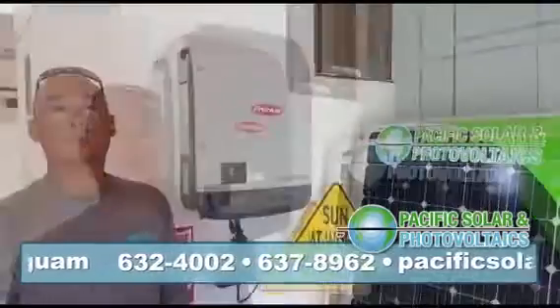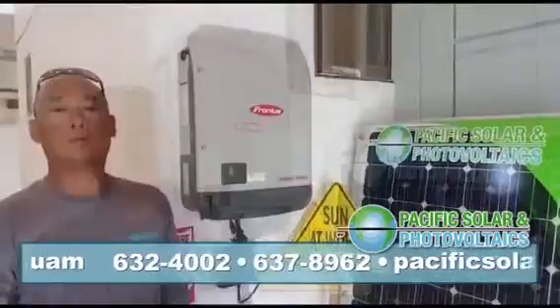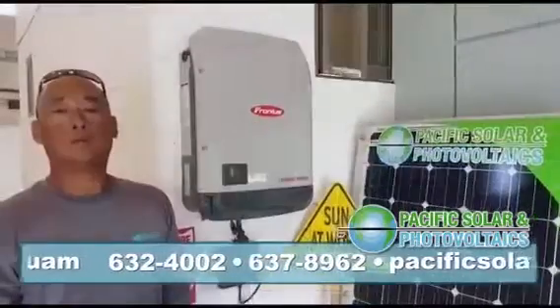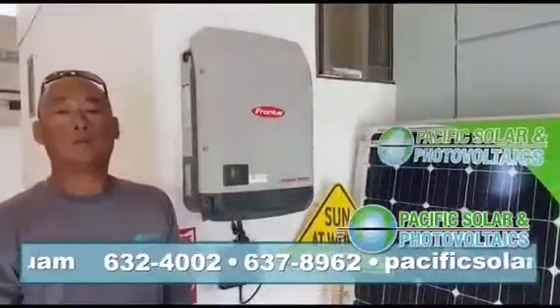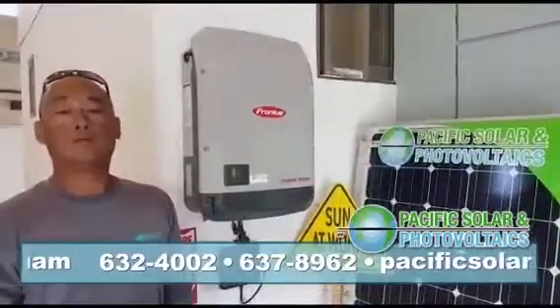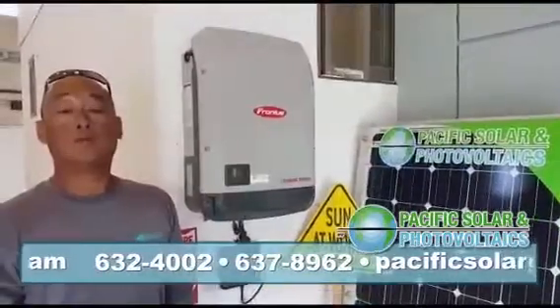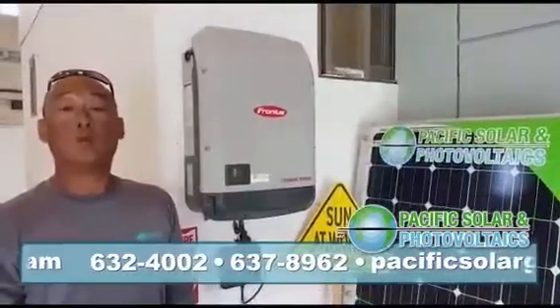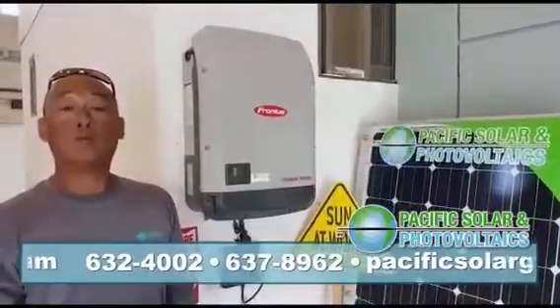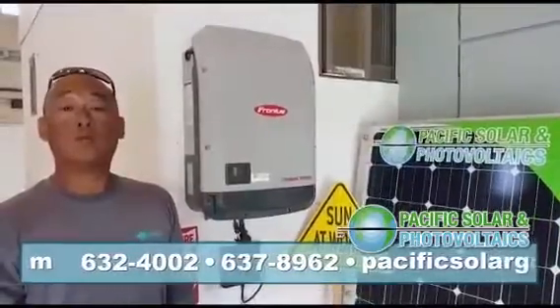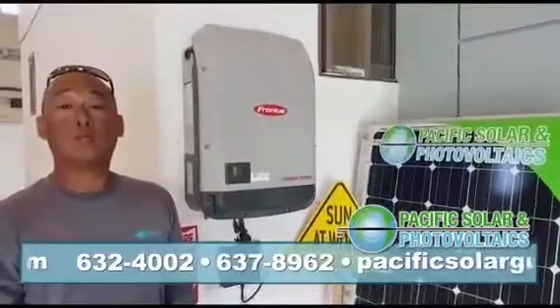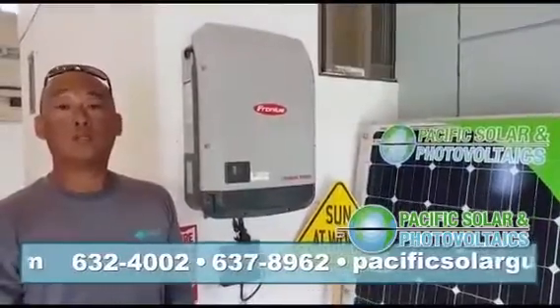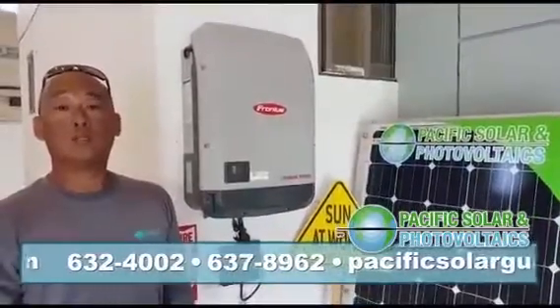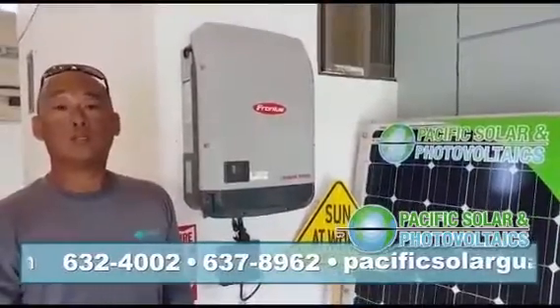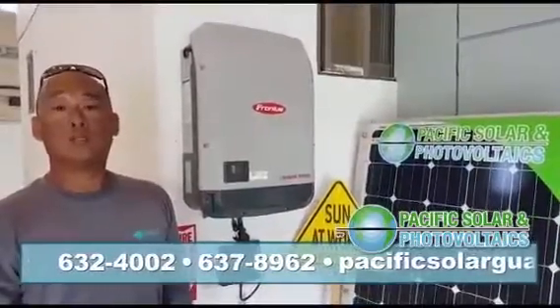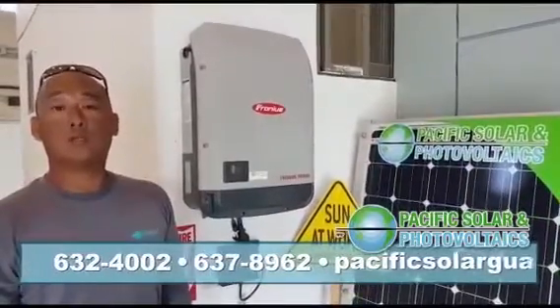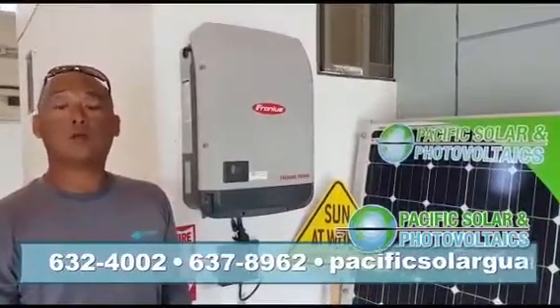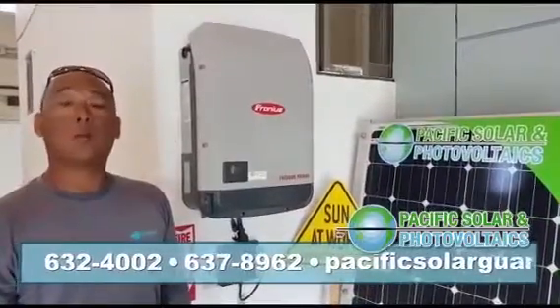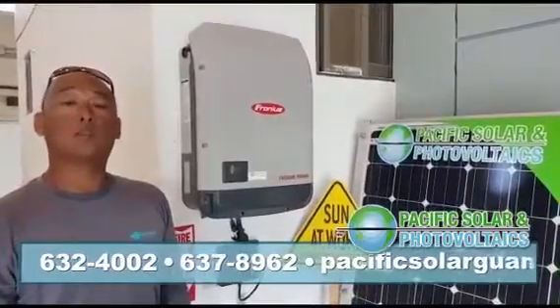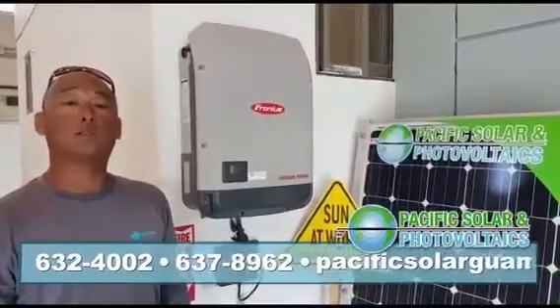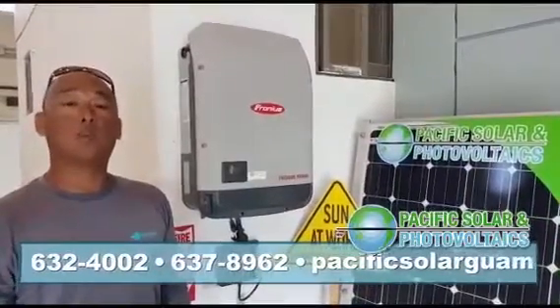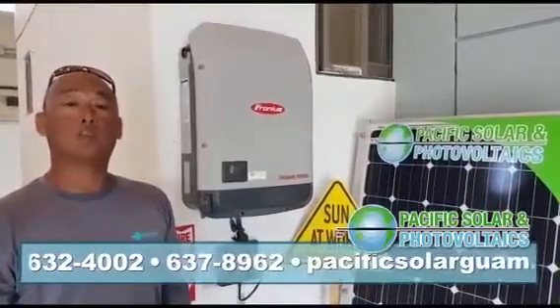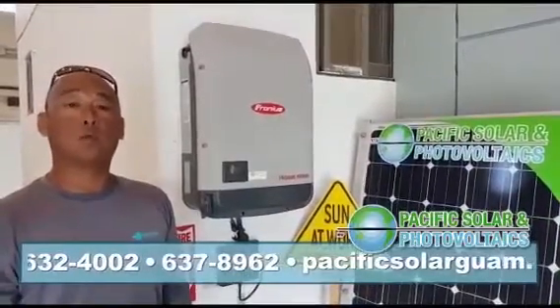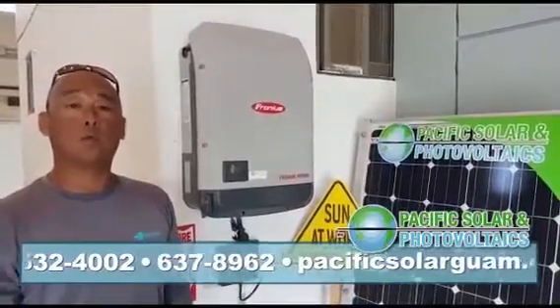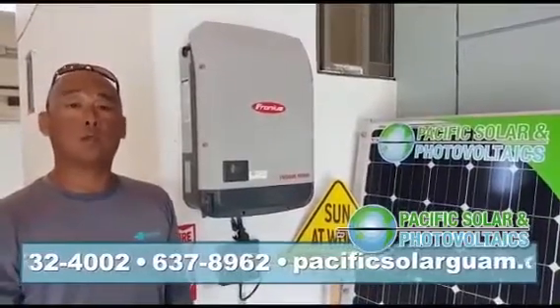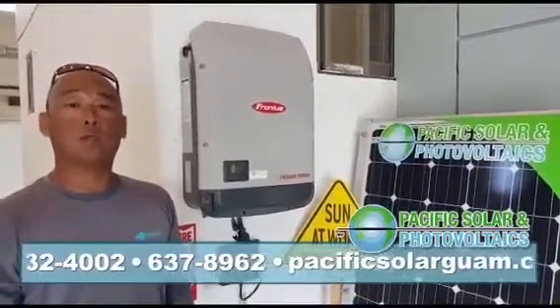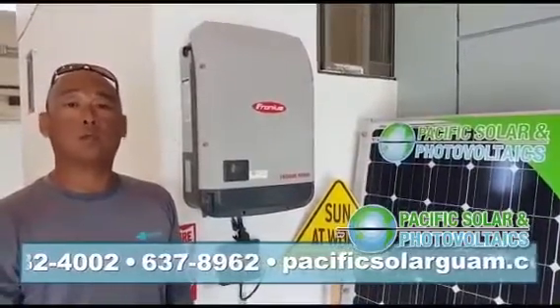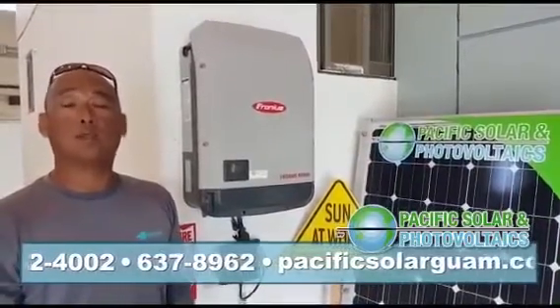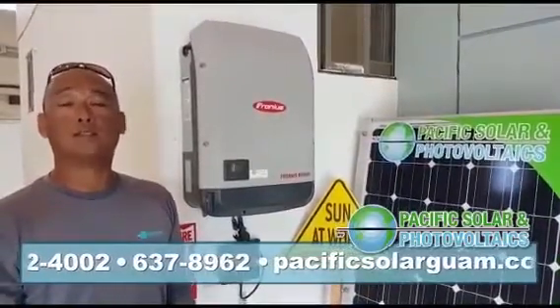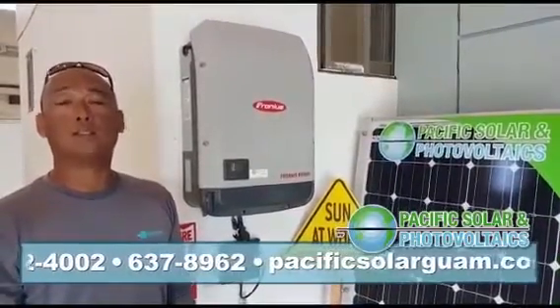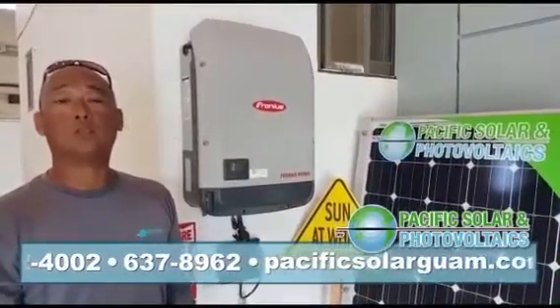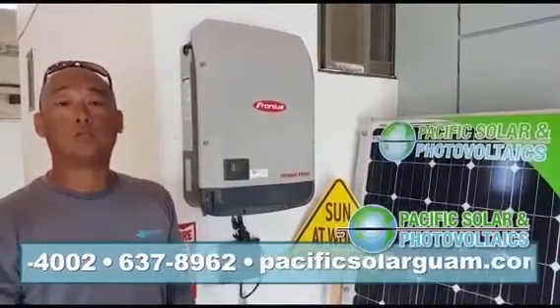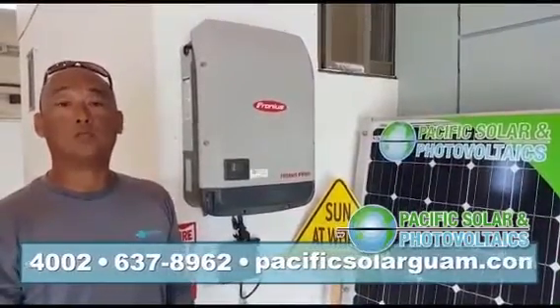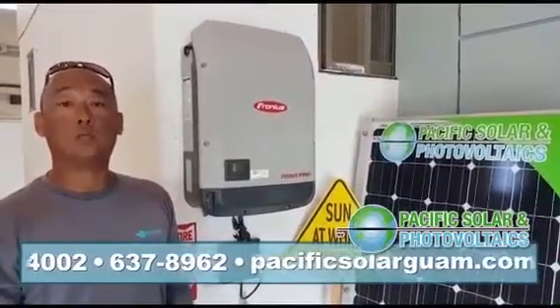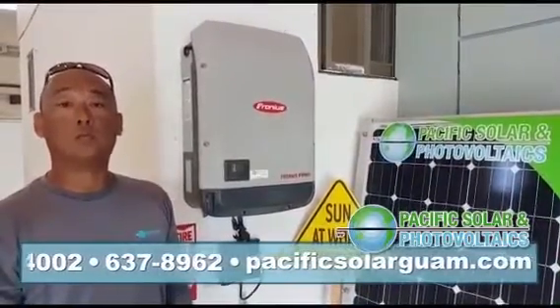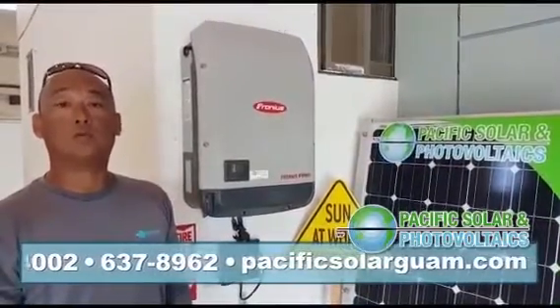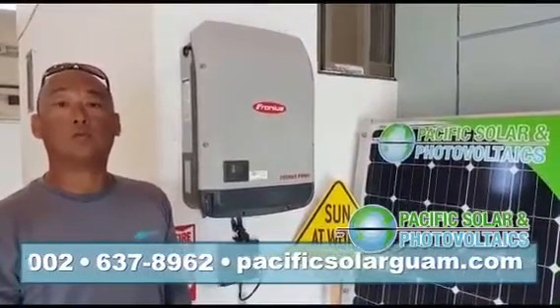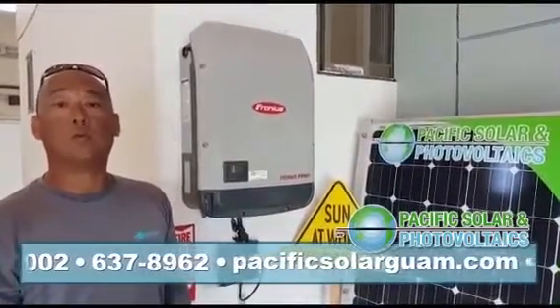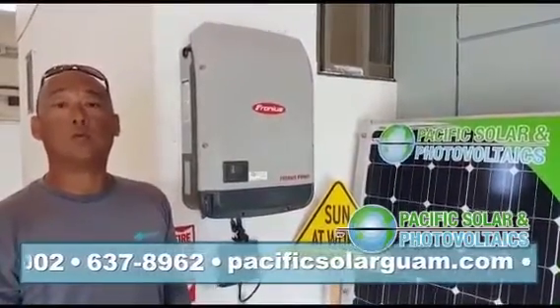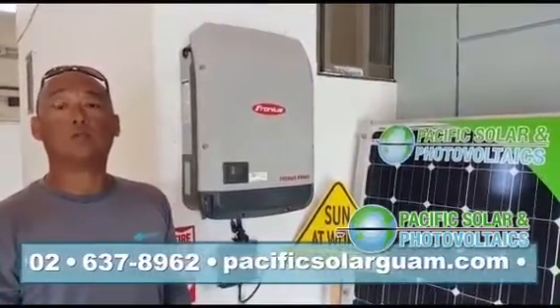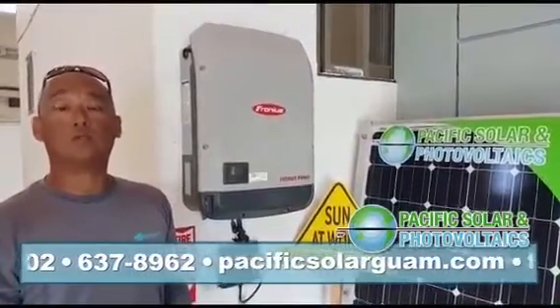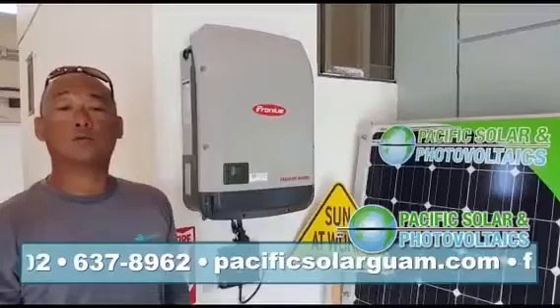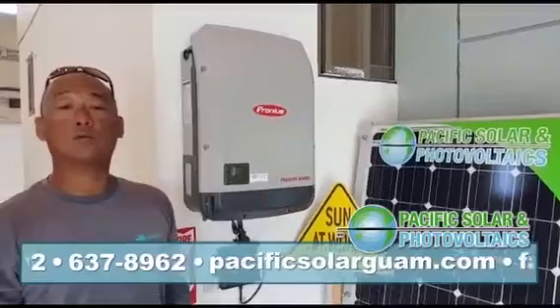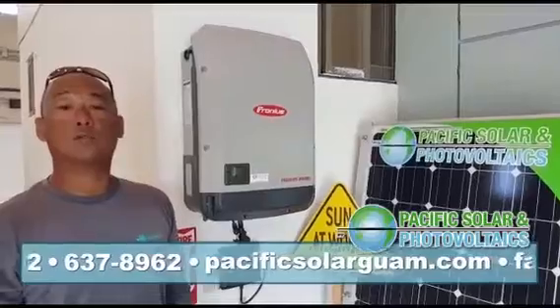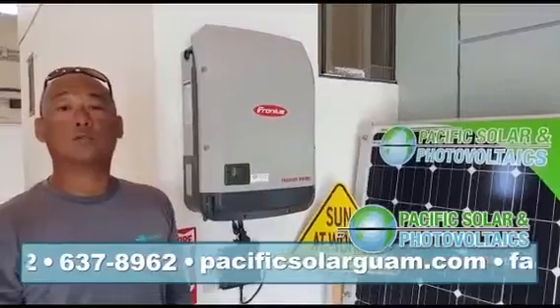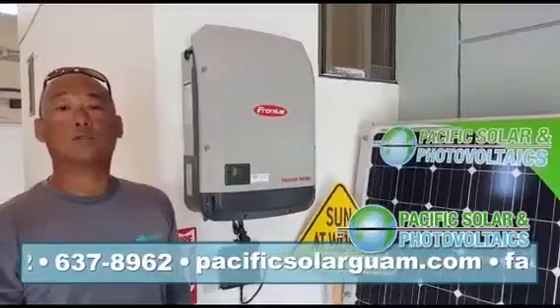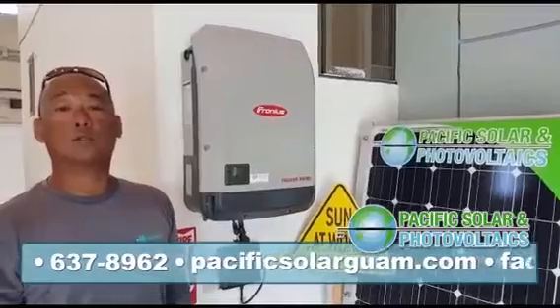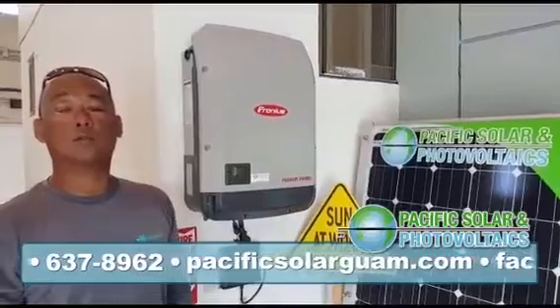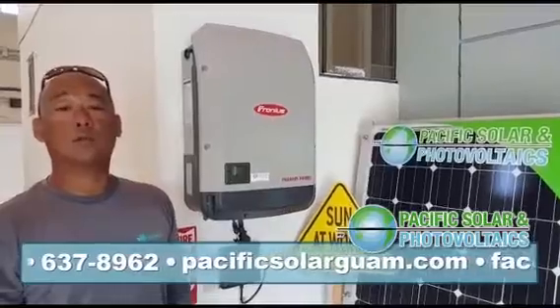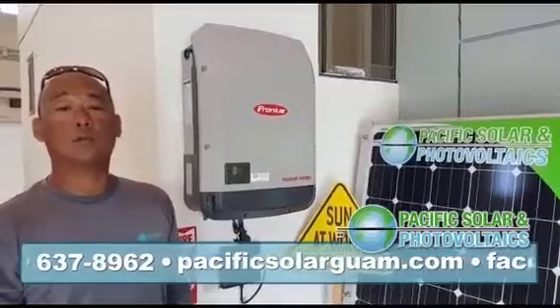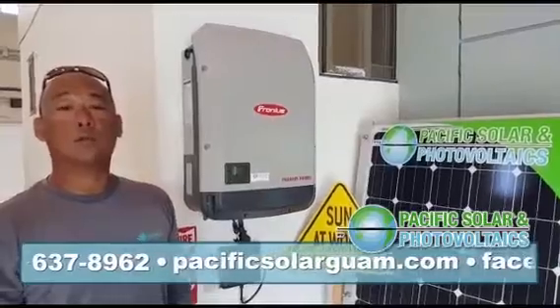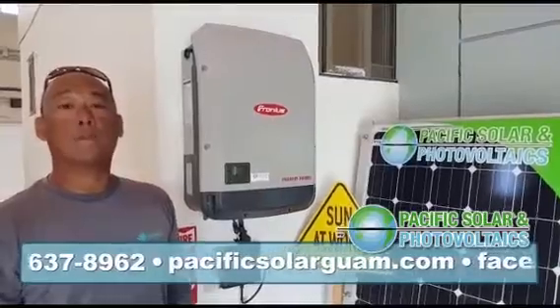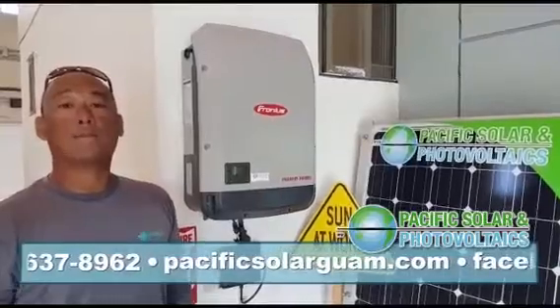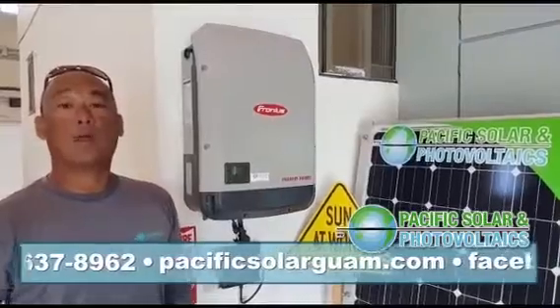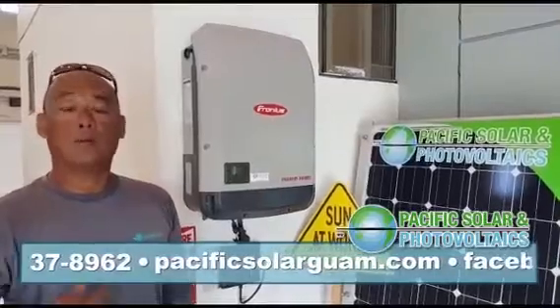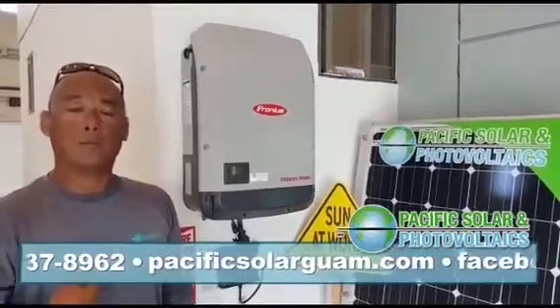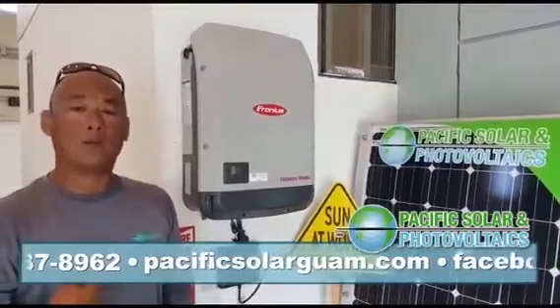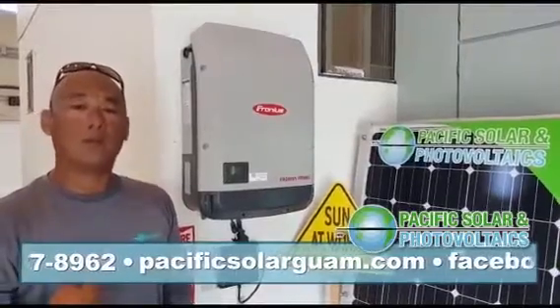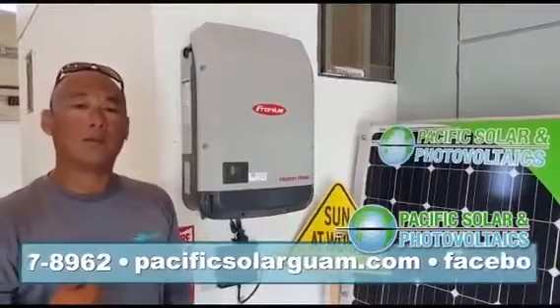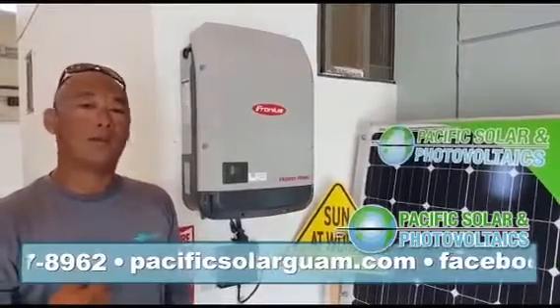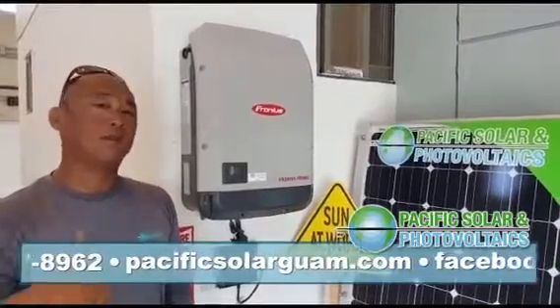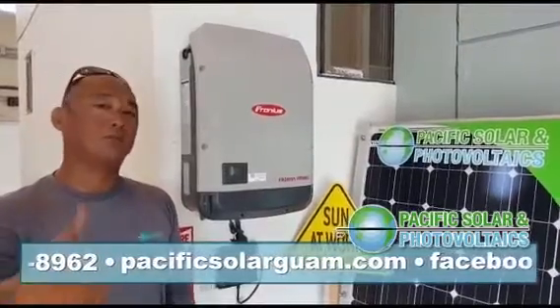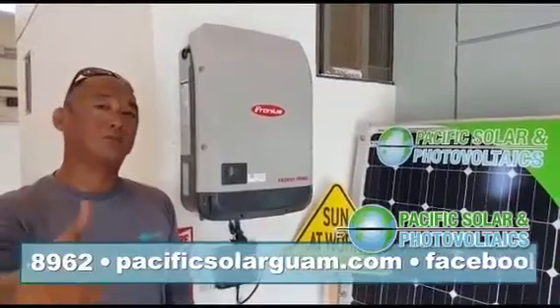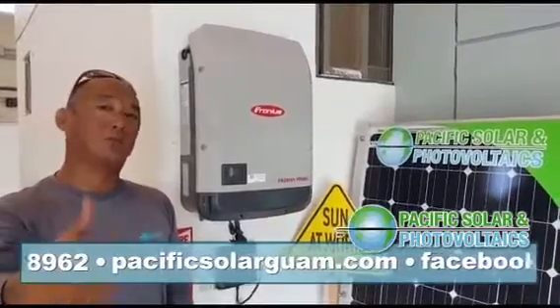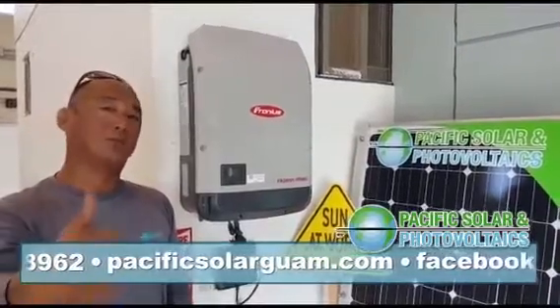For more information you can call Pacific Solar at 632-4002. I'm Brian and I know solar.